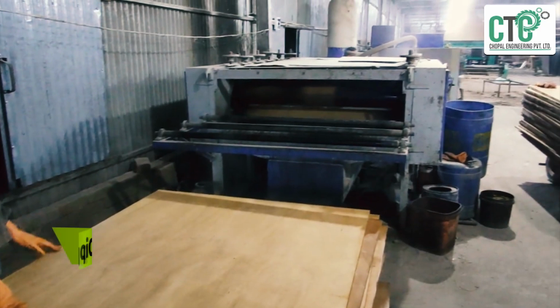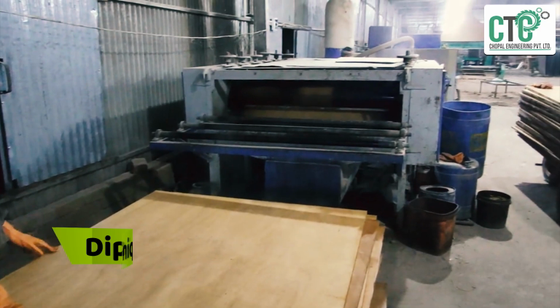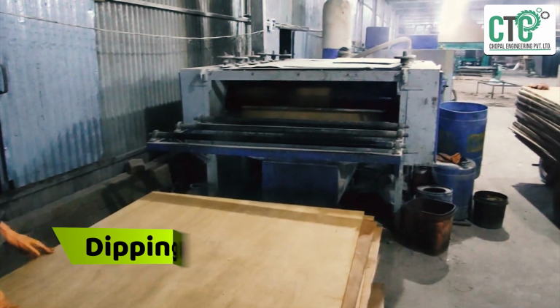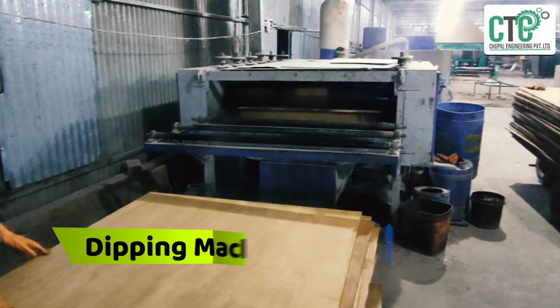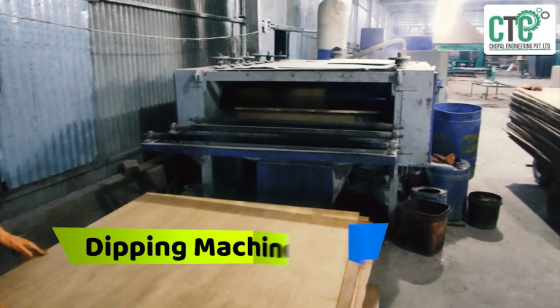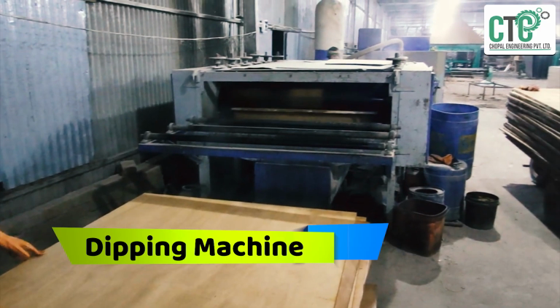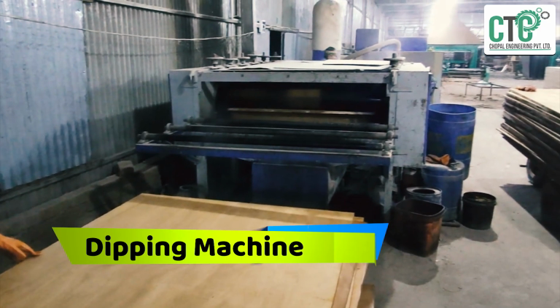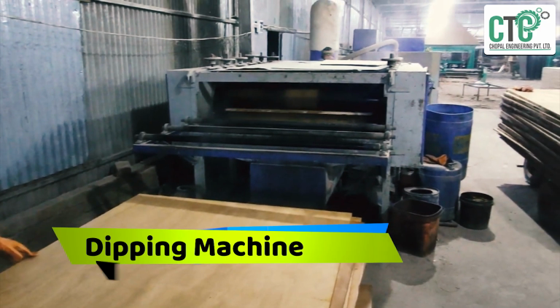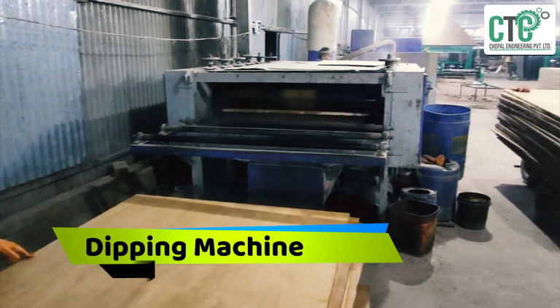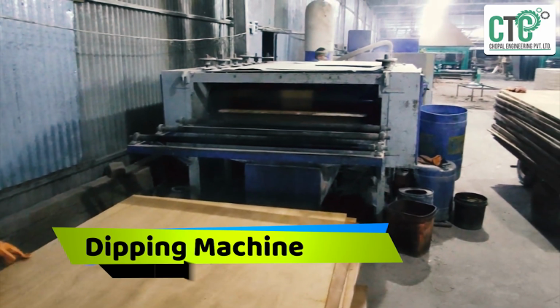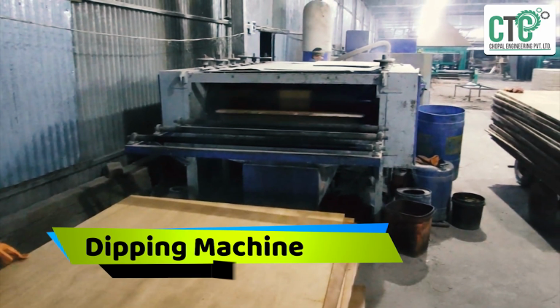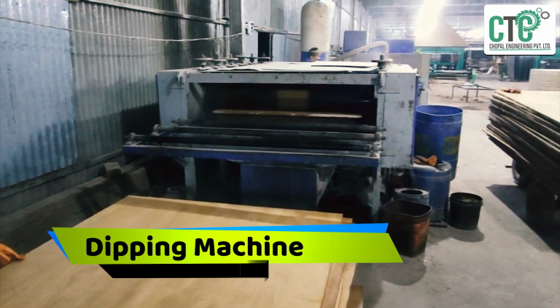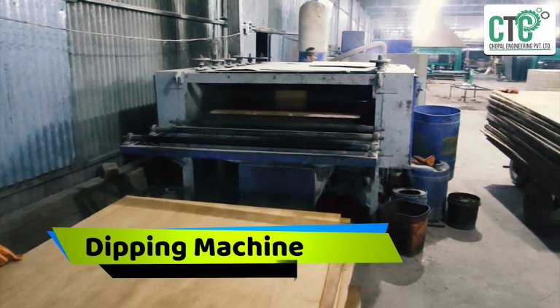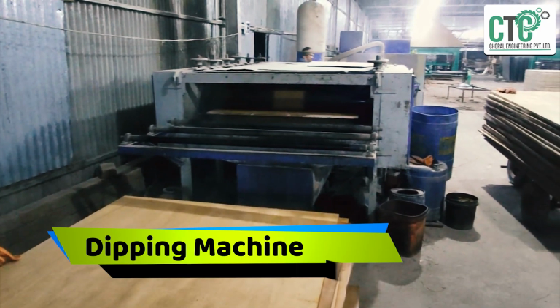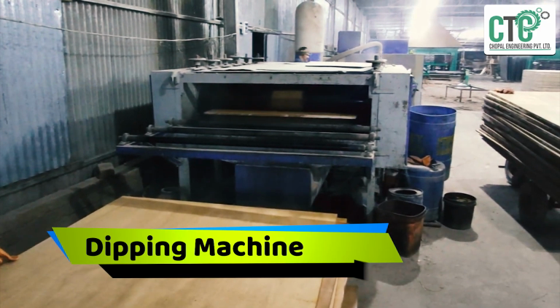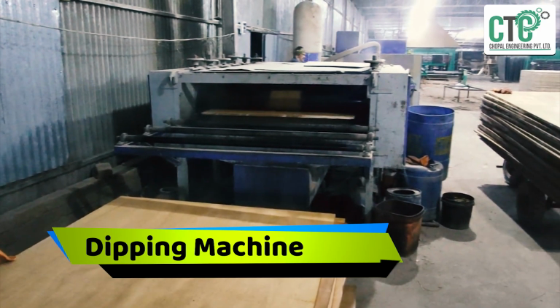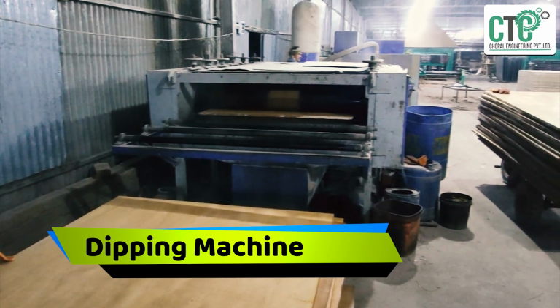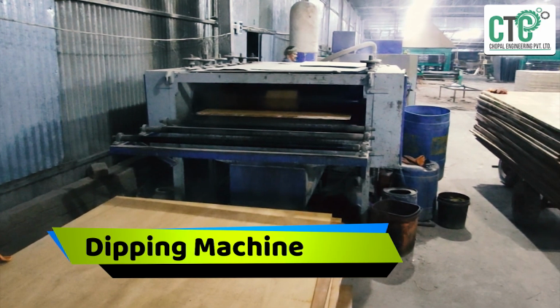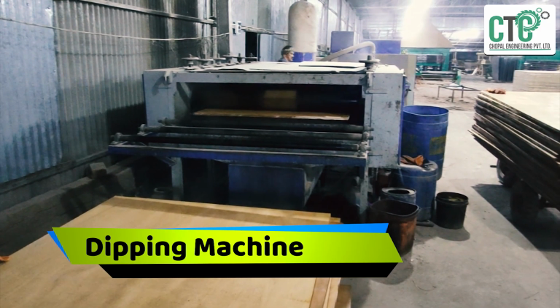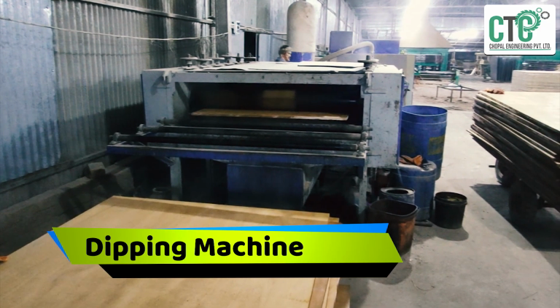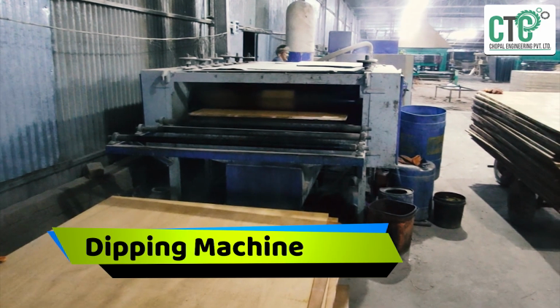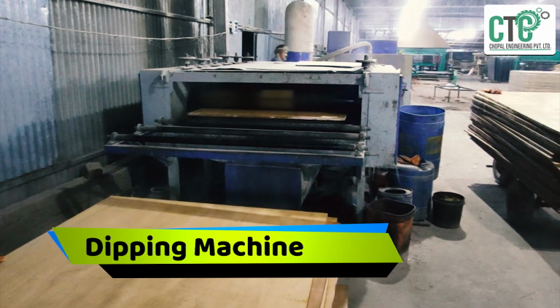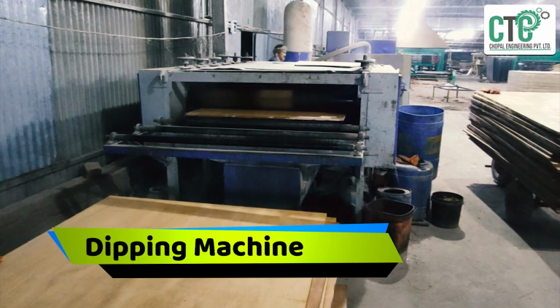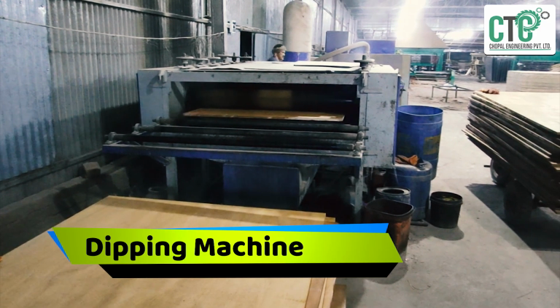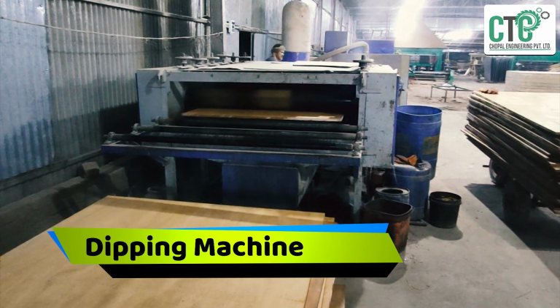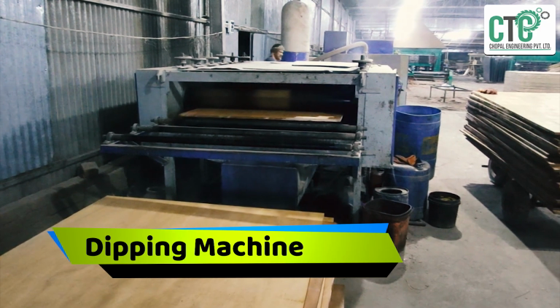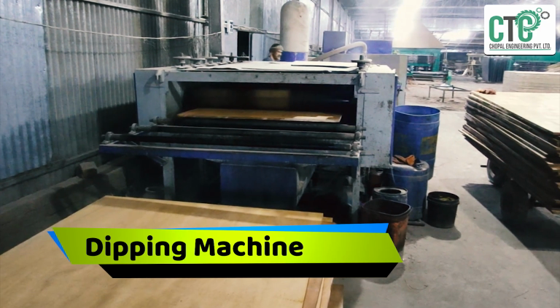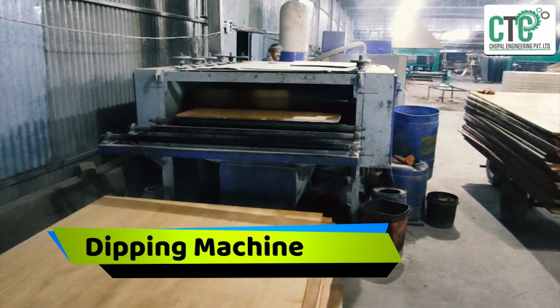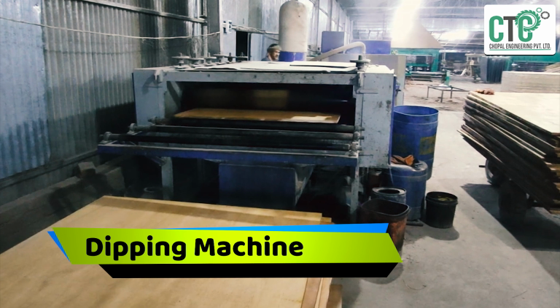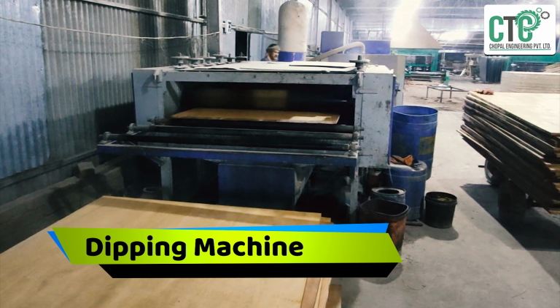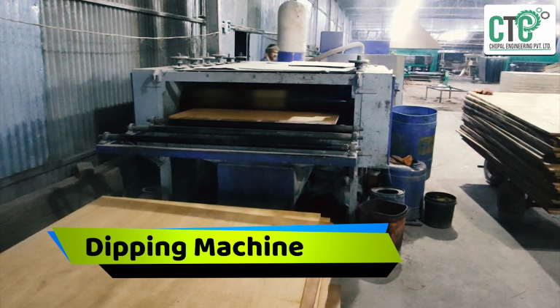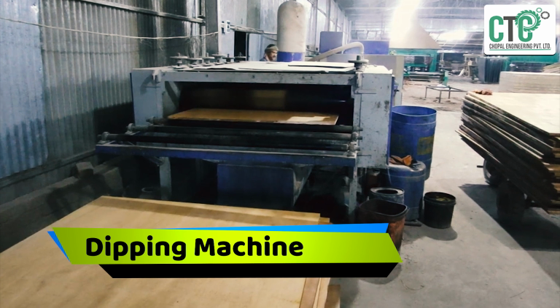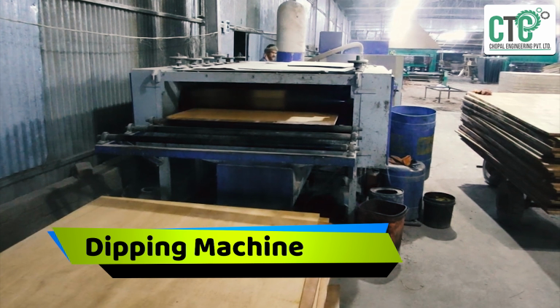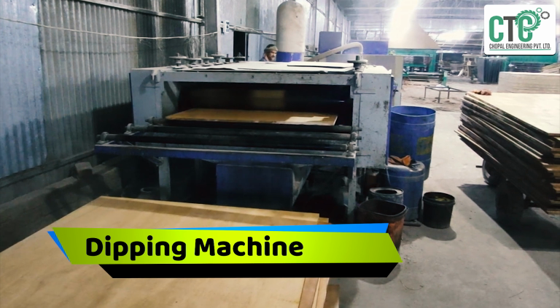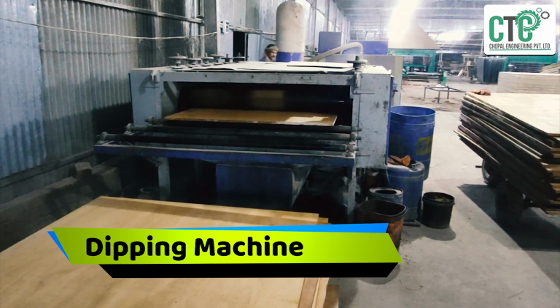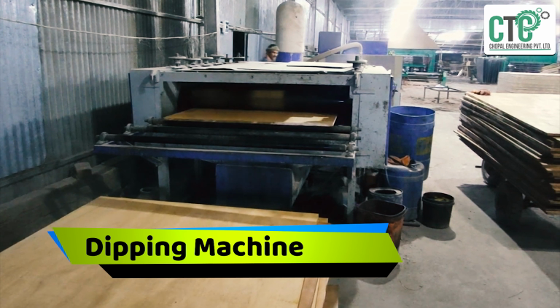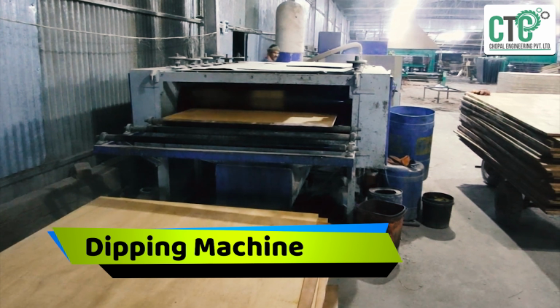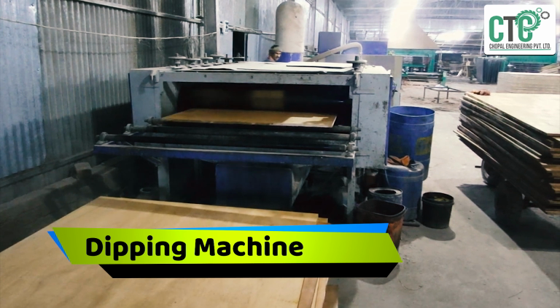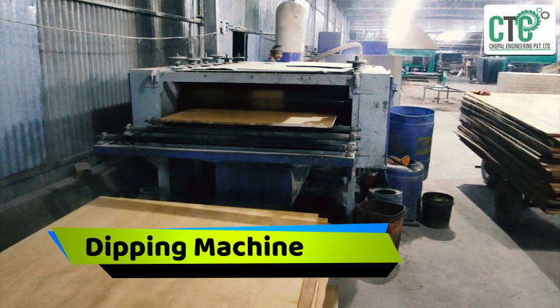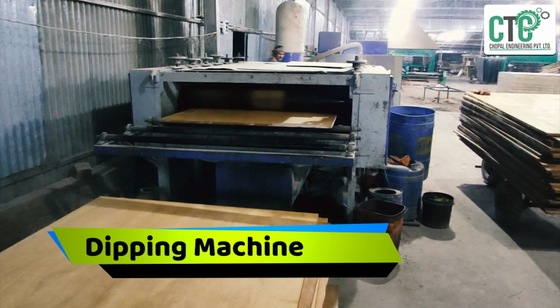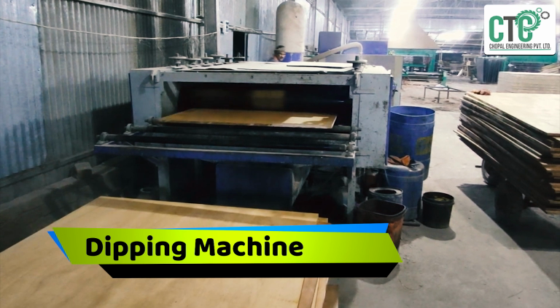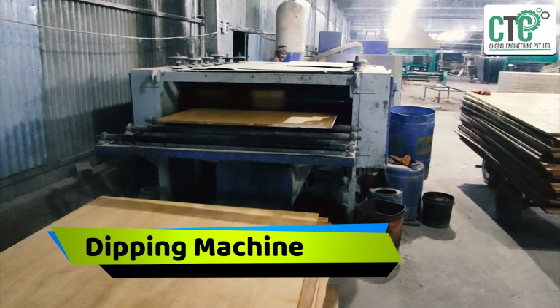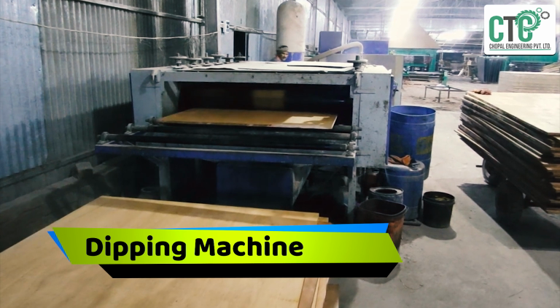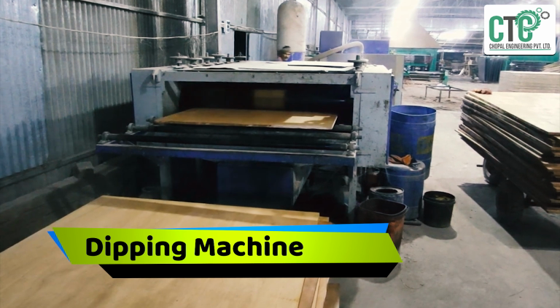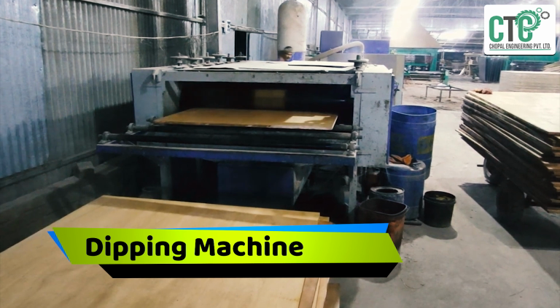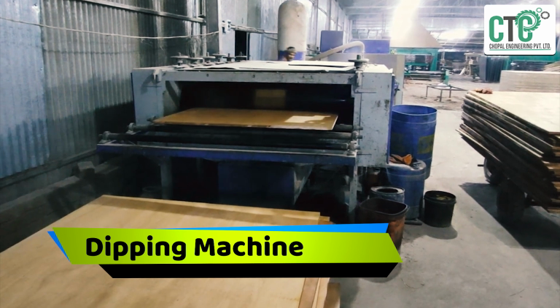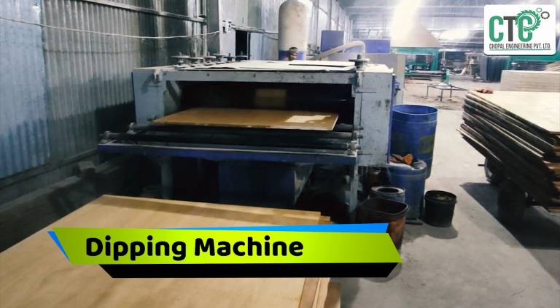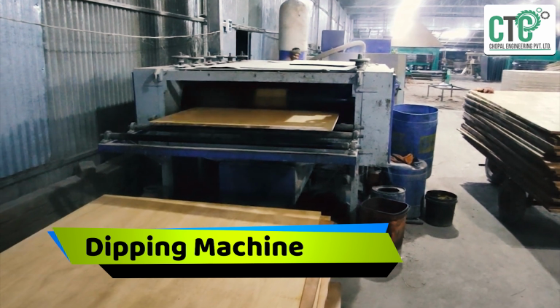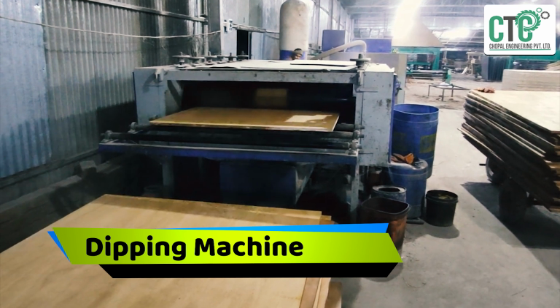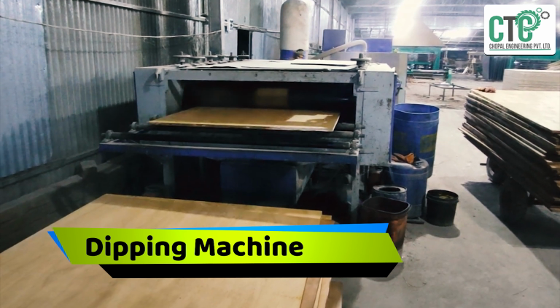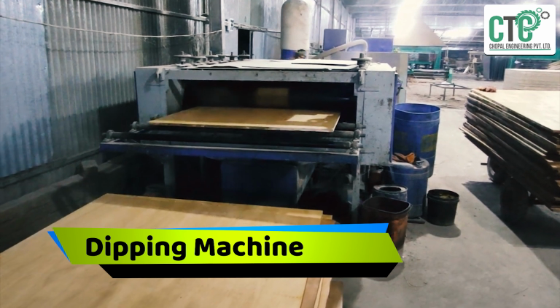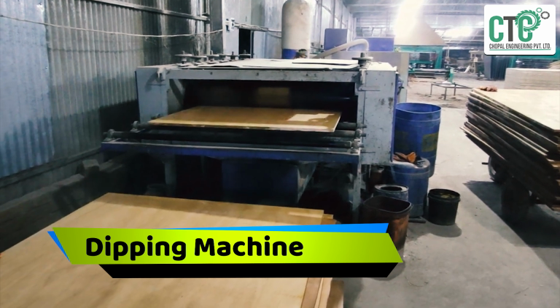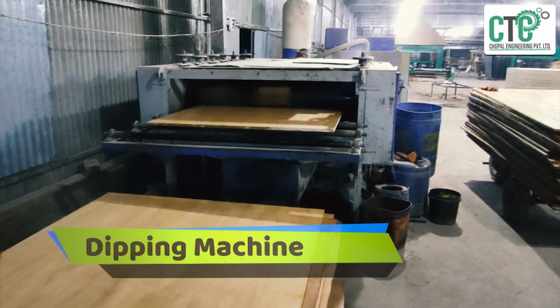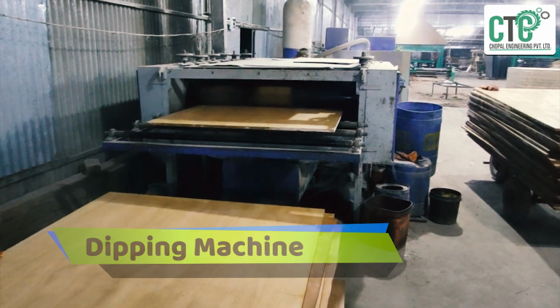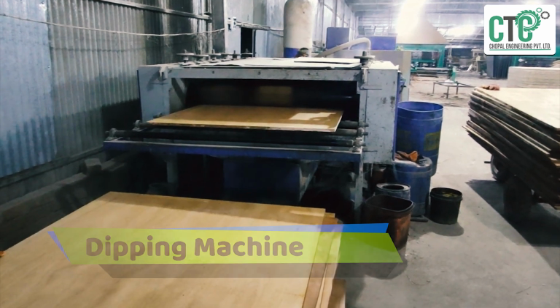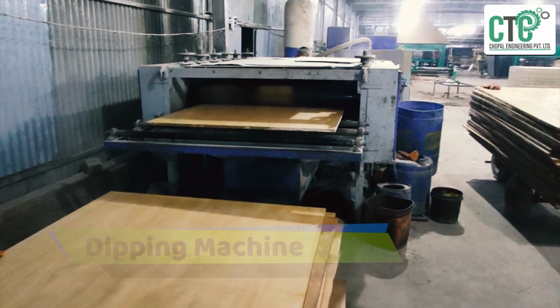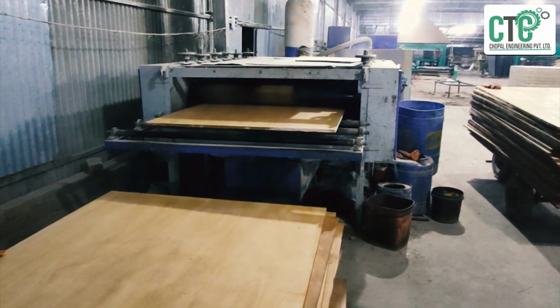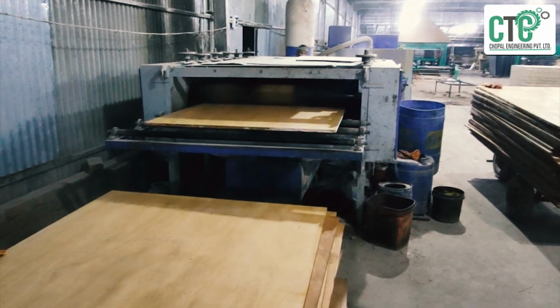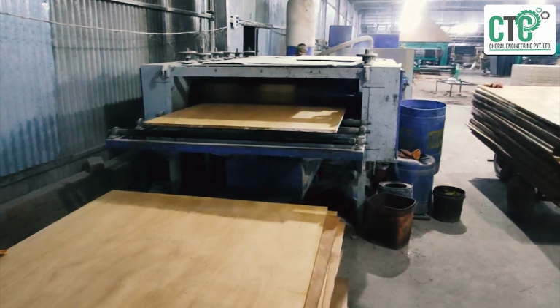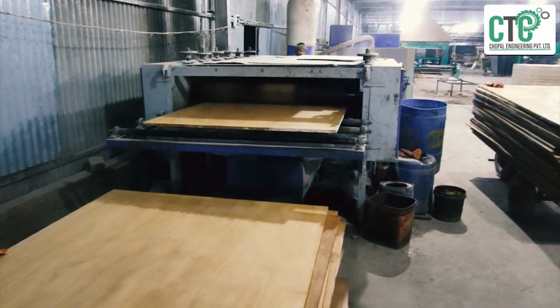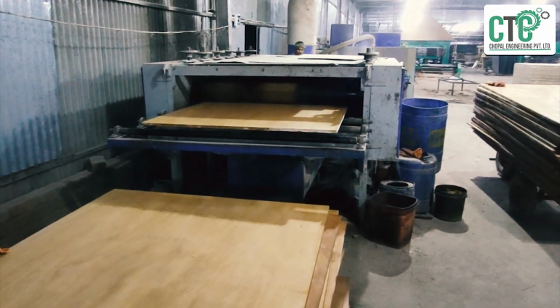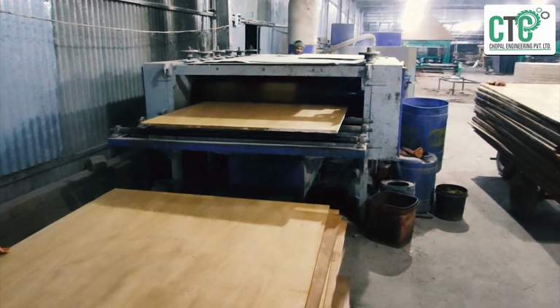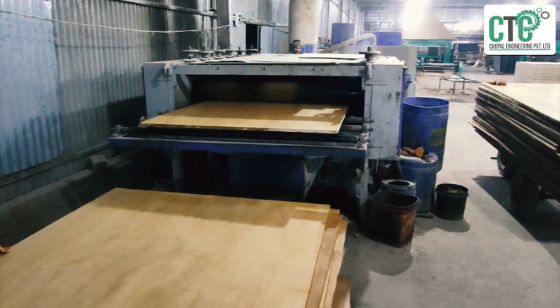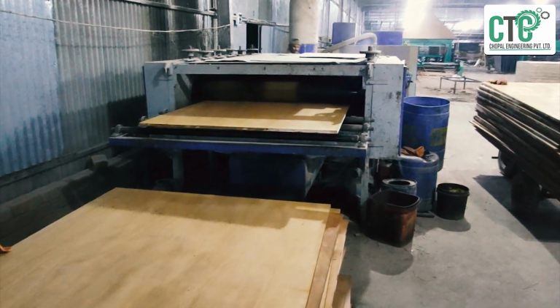To make the plywood bora and tamay tree resistant, dipping machines are used. CEC has a large range of dipping machines available.